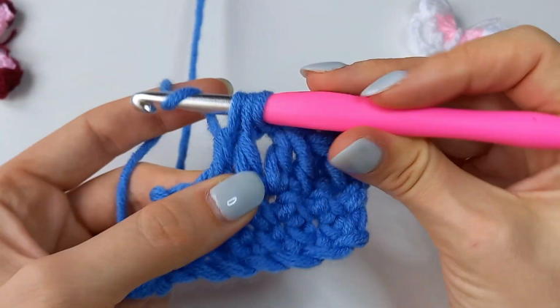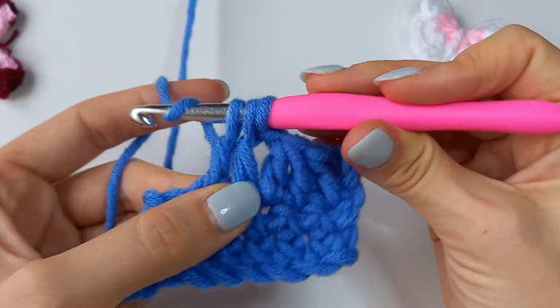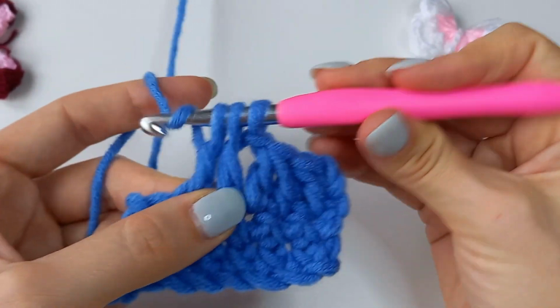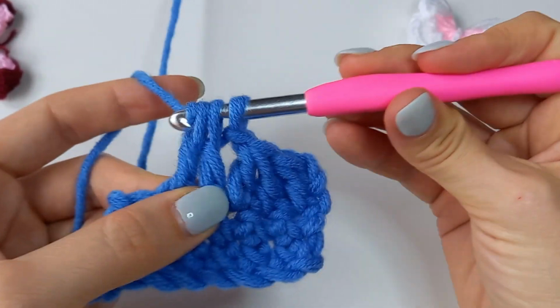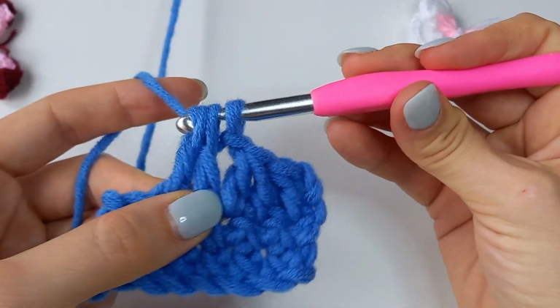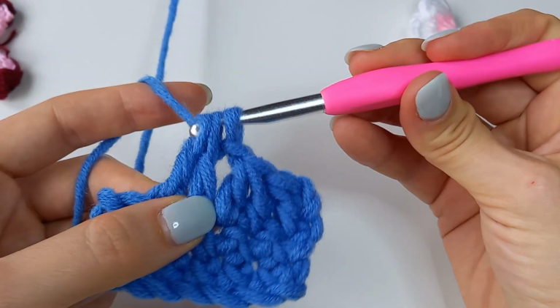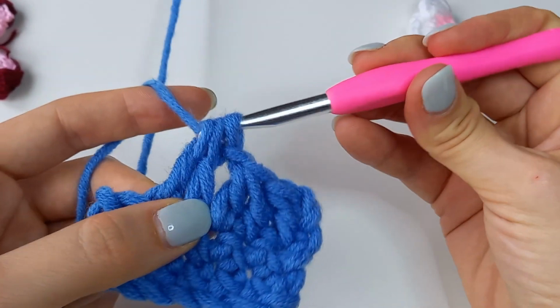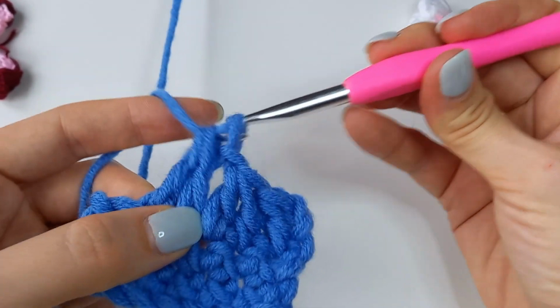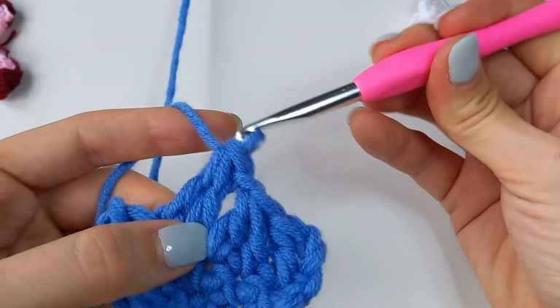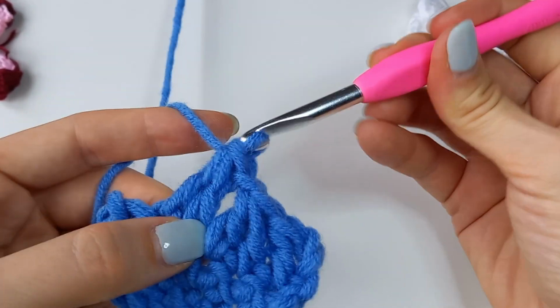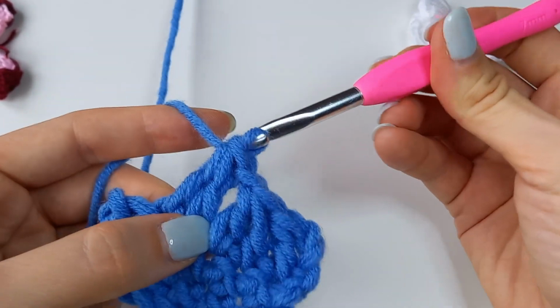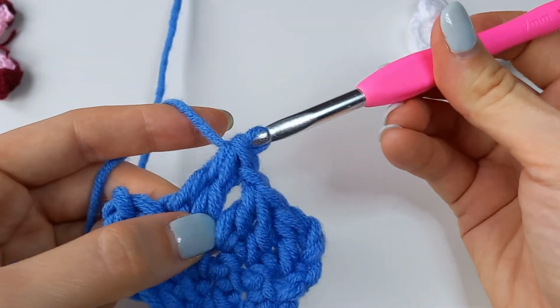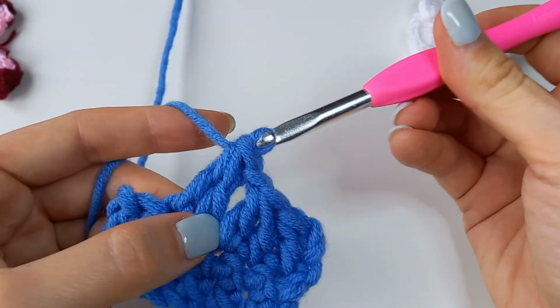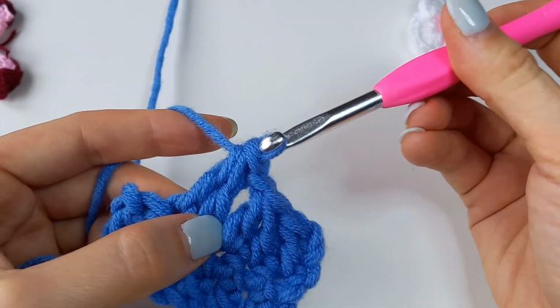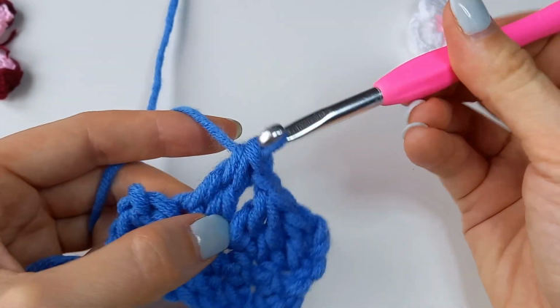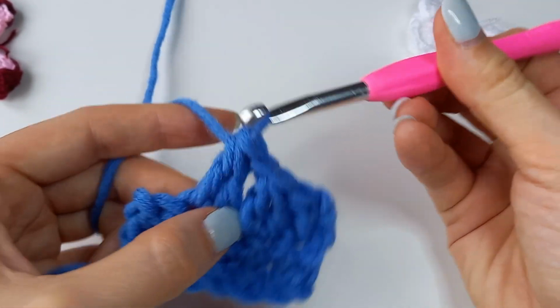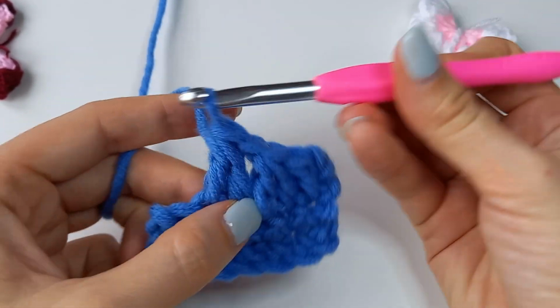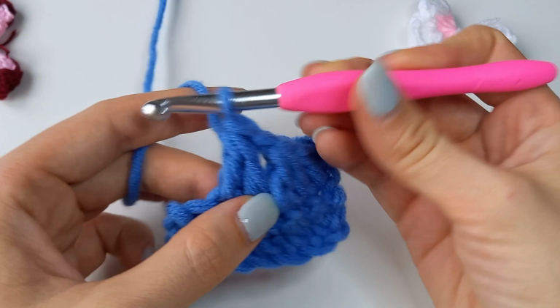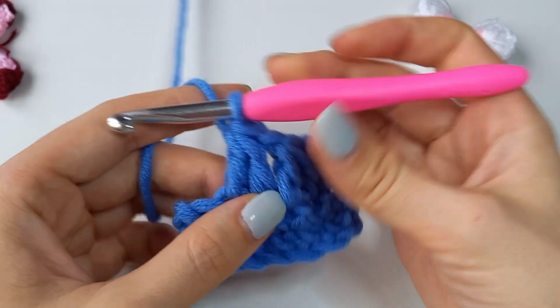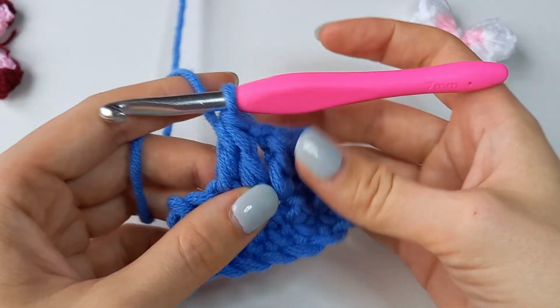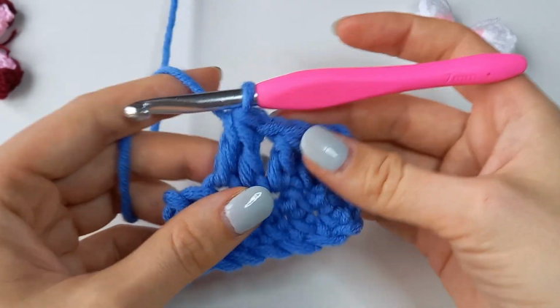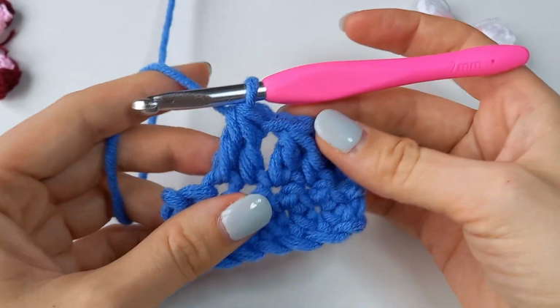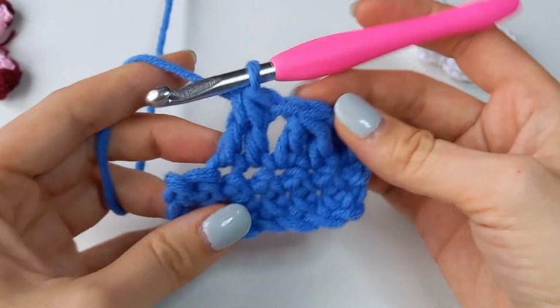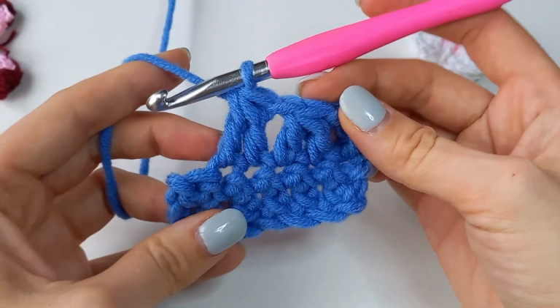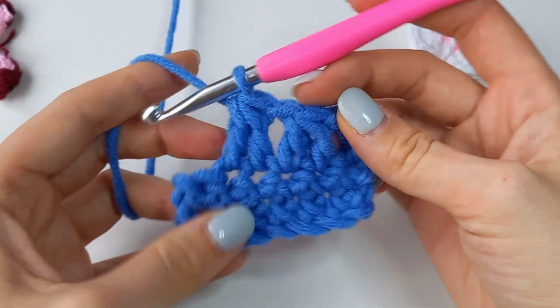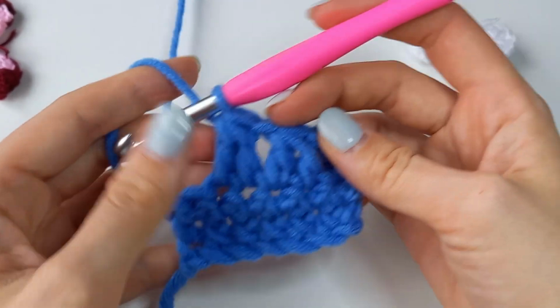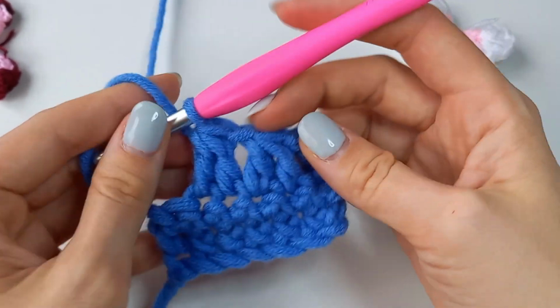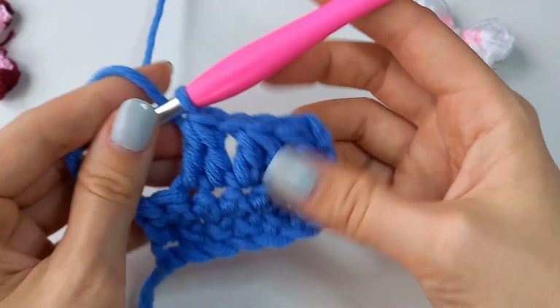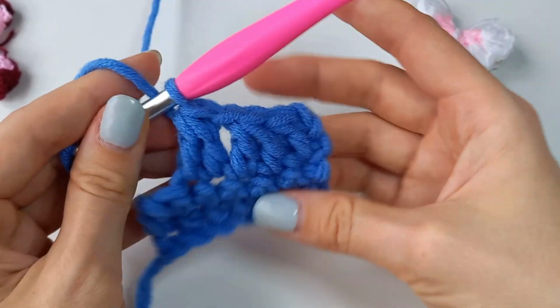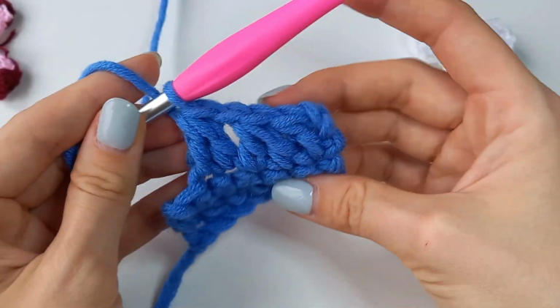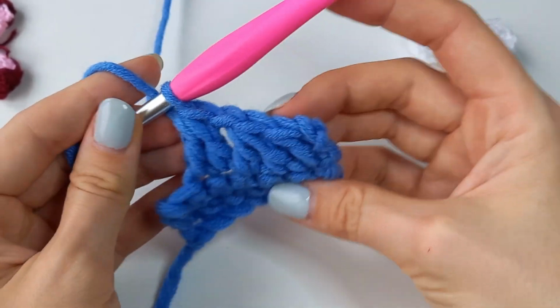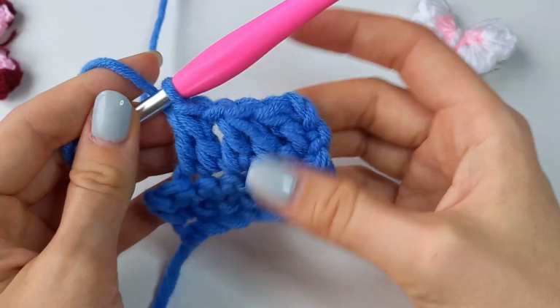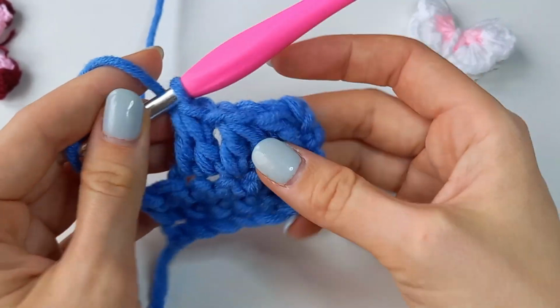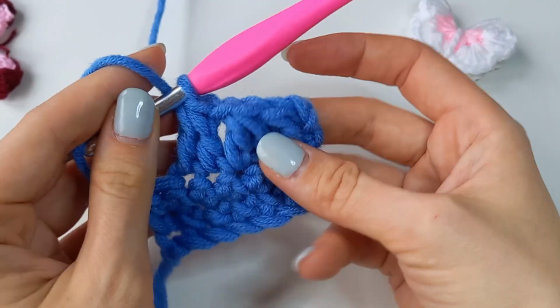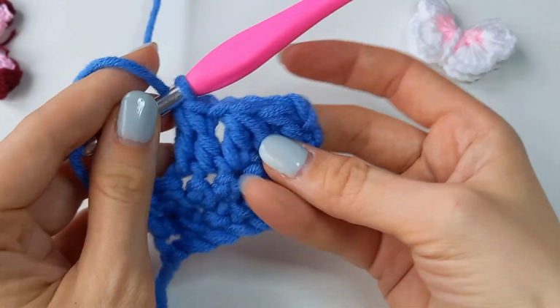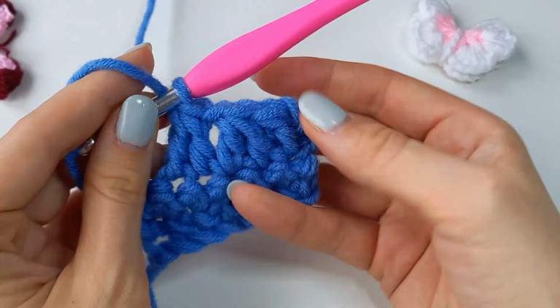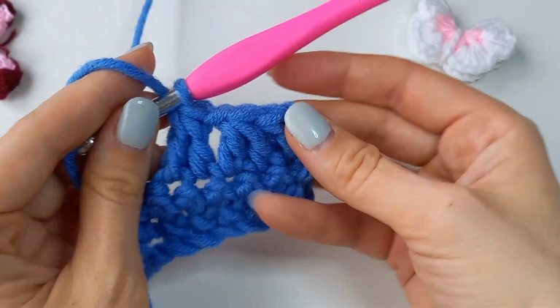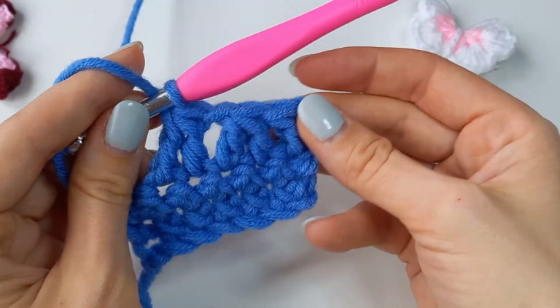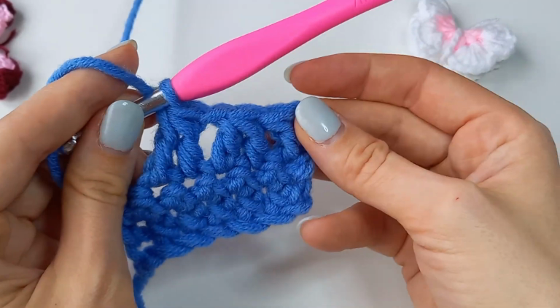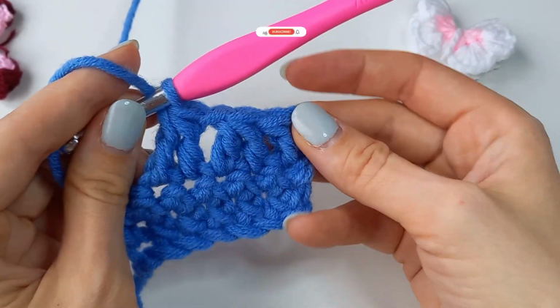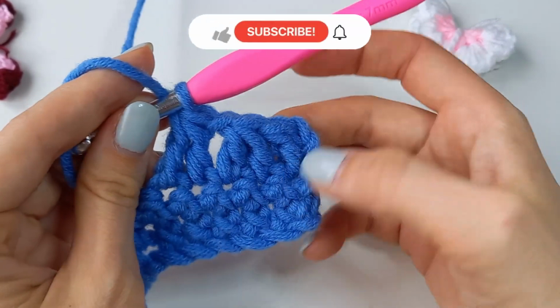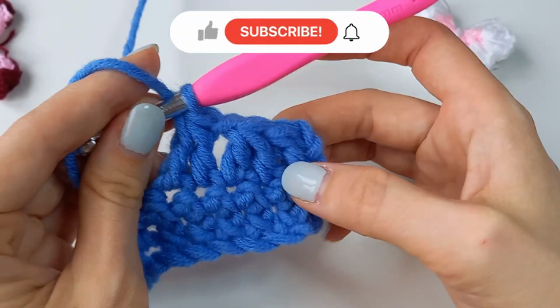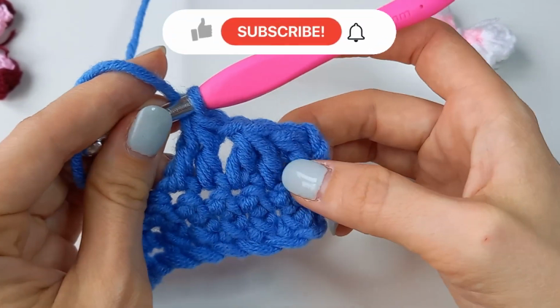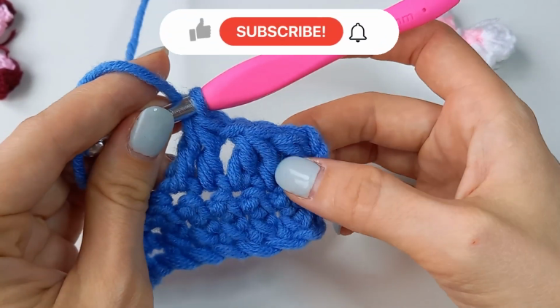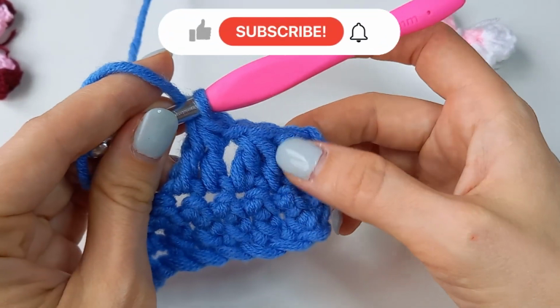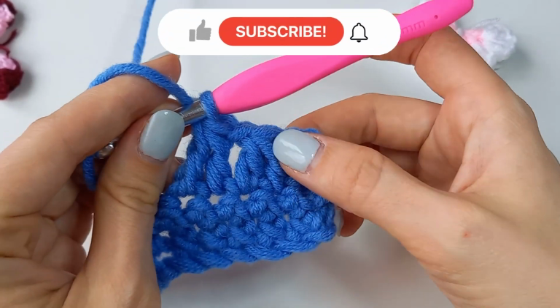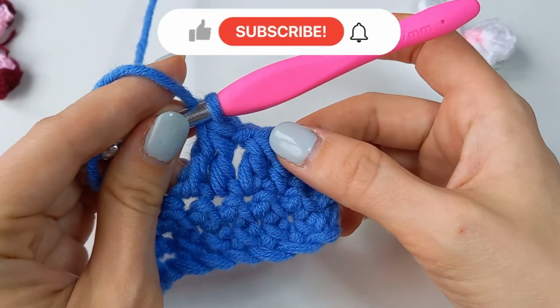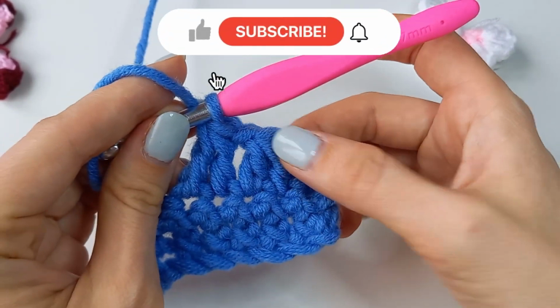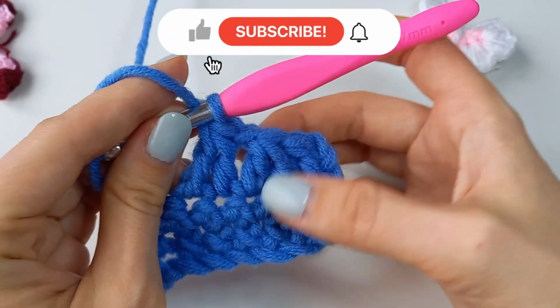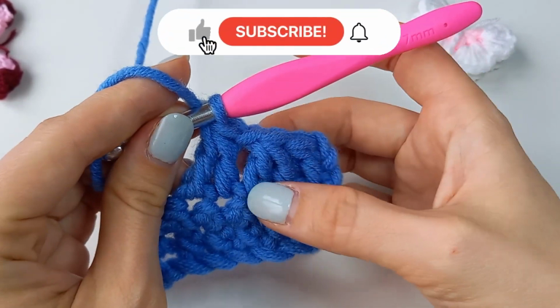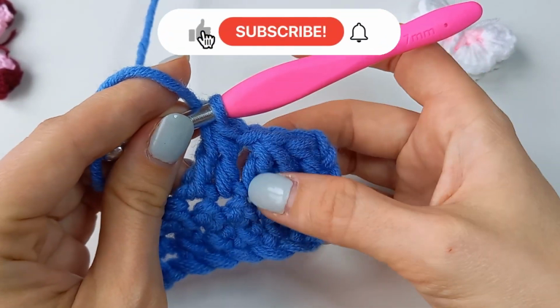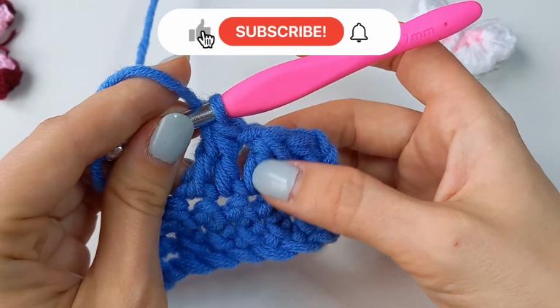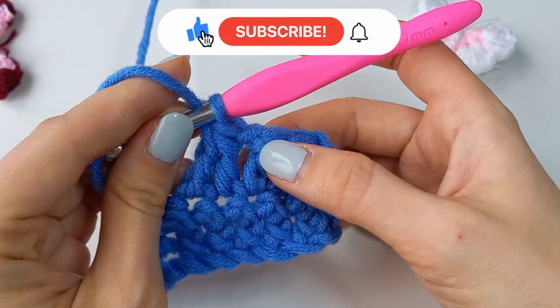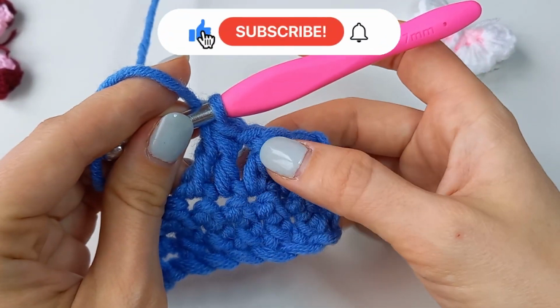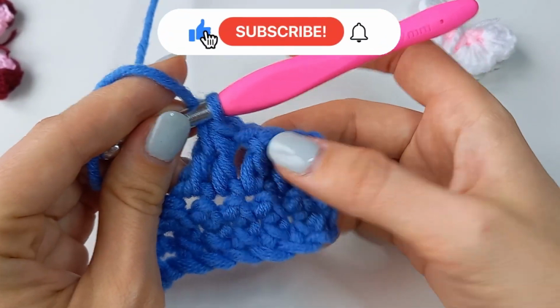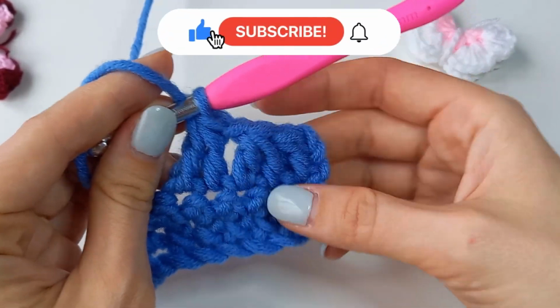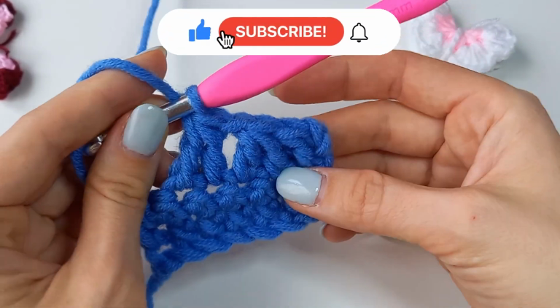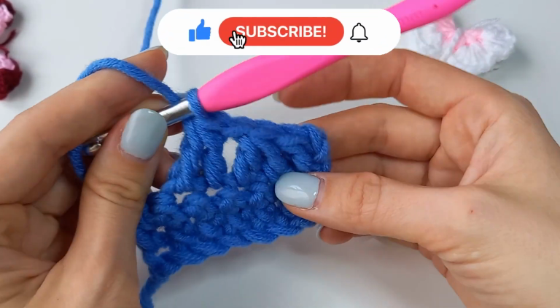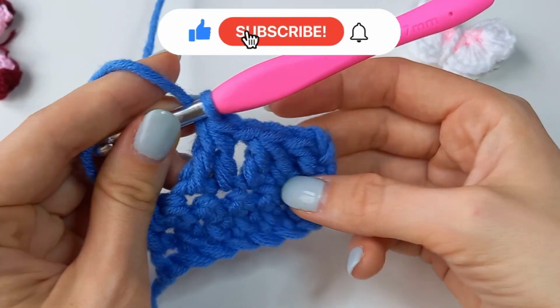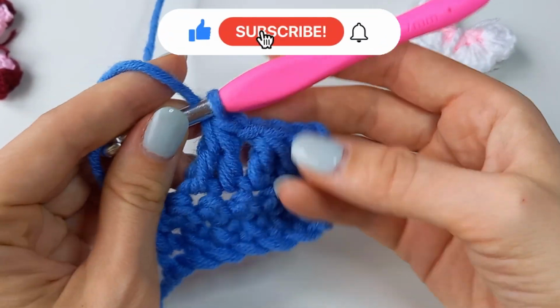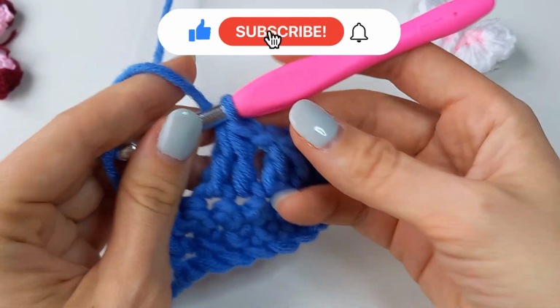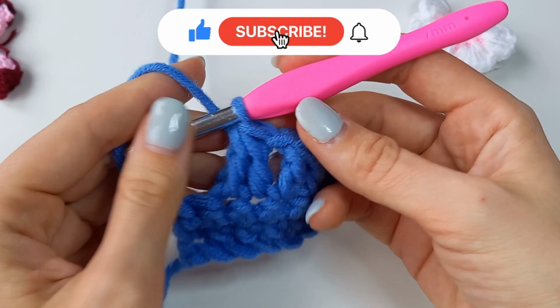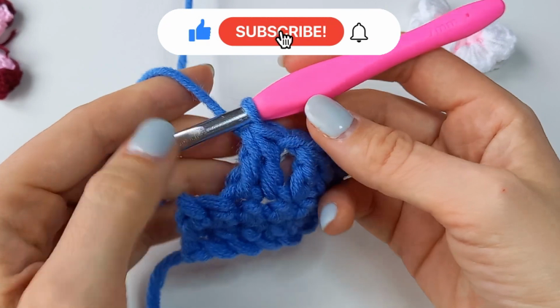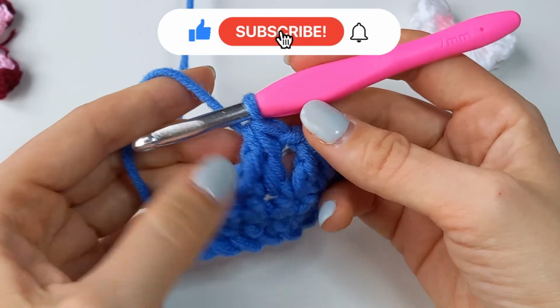Done. Watch again if you need, and see you in the next lesson.